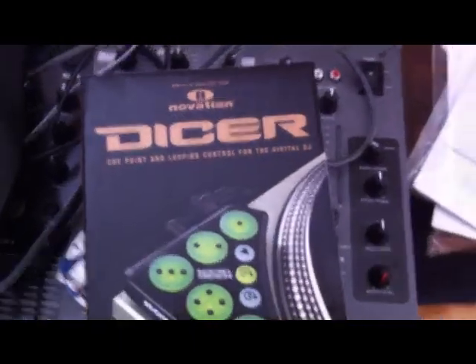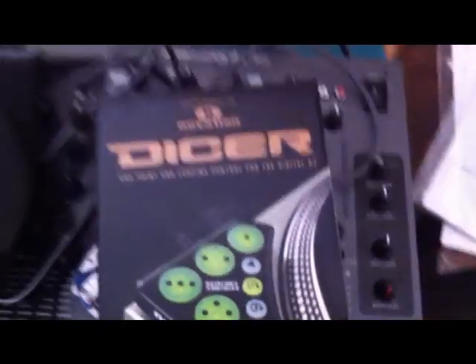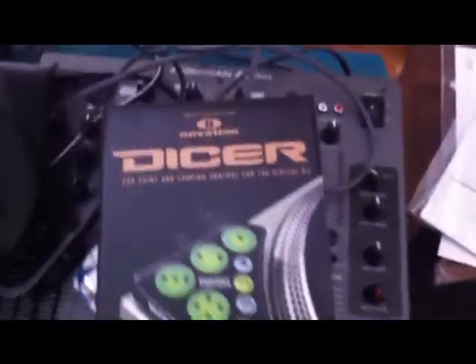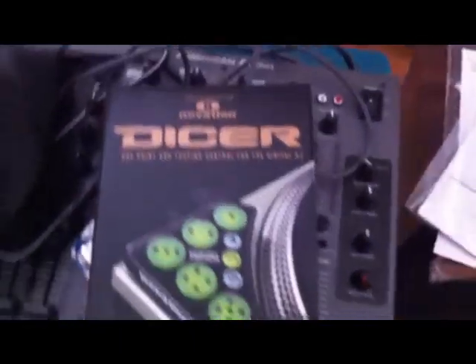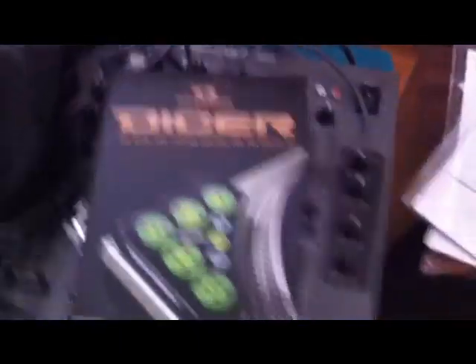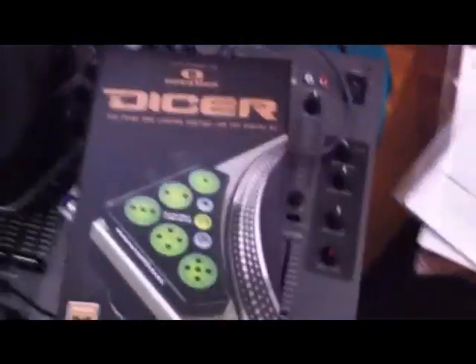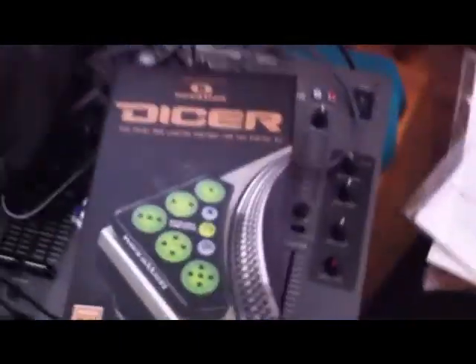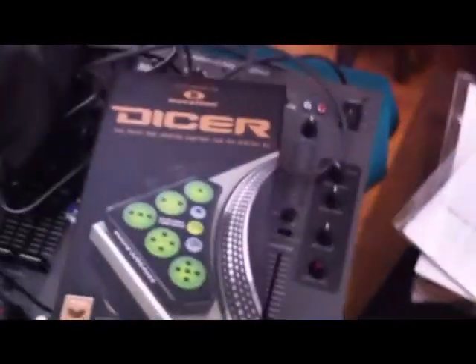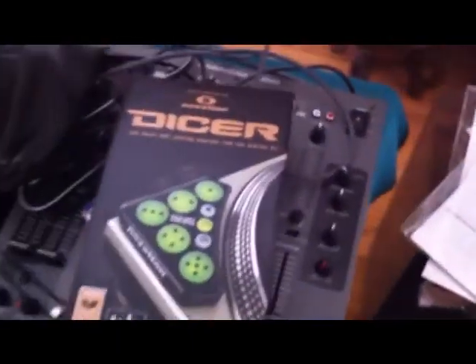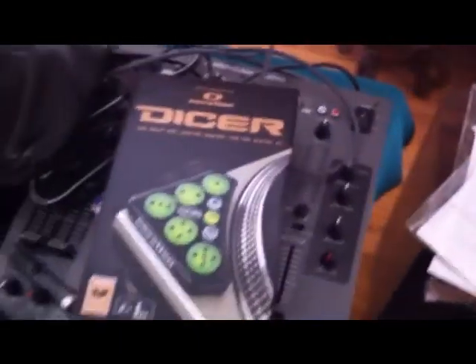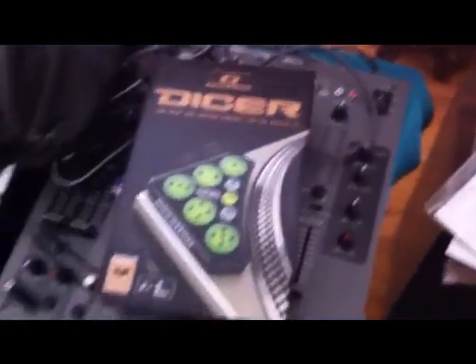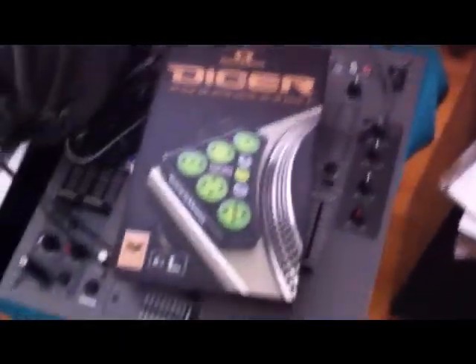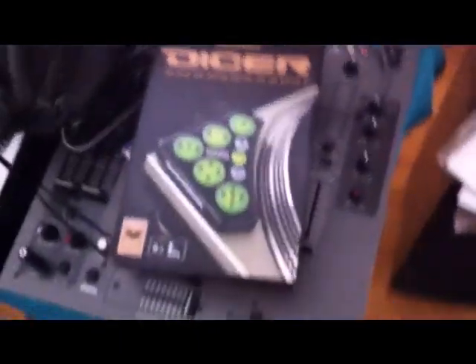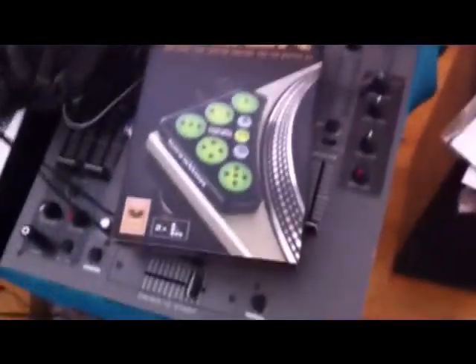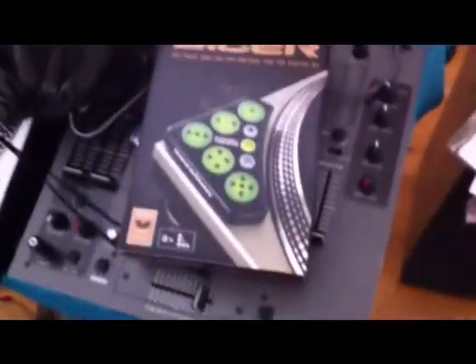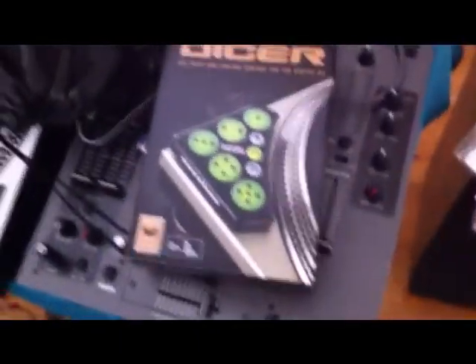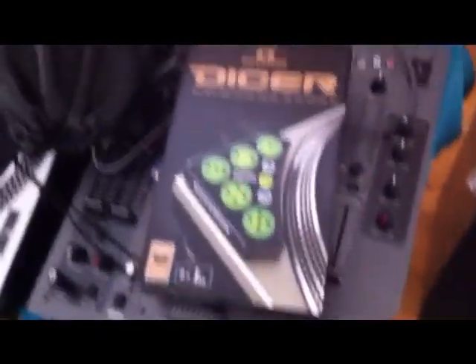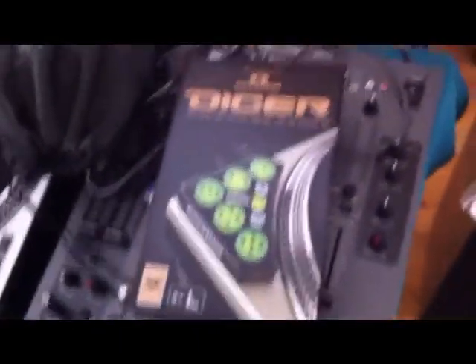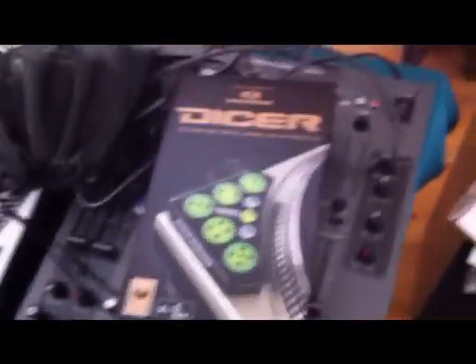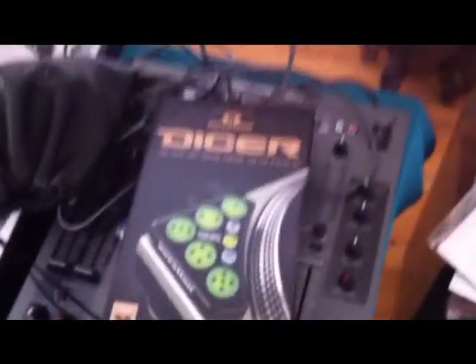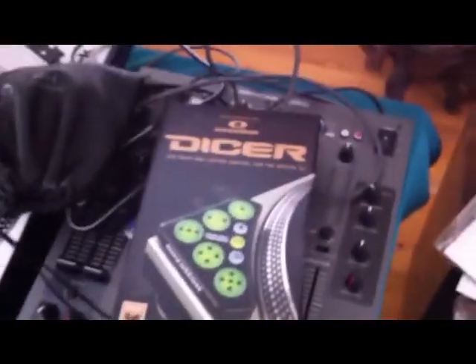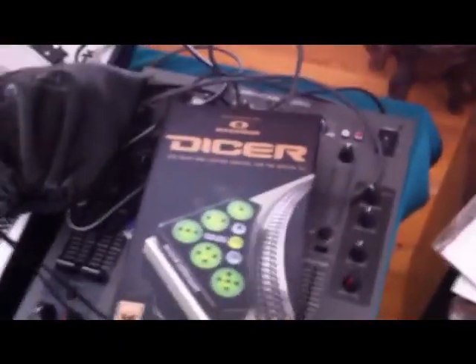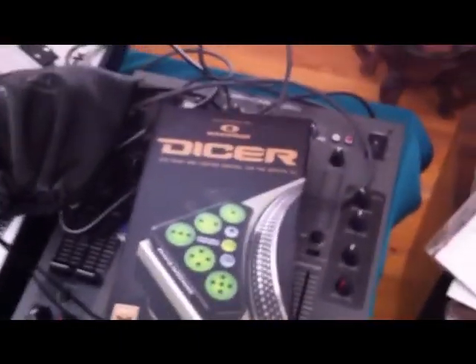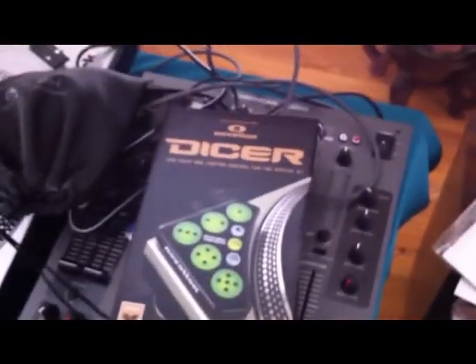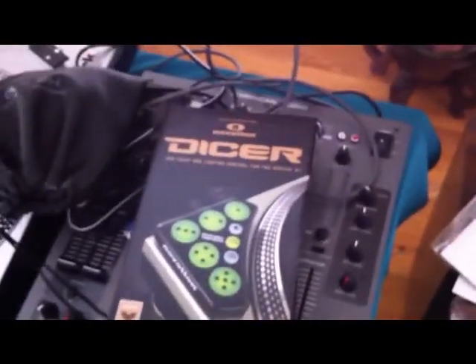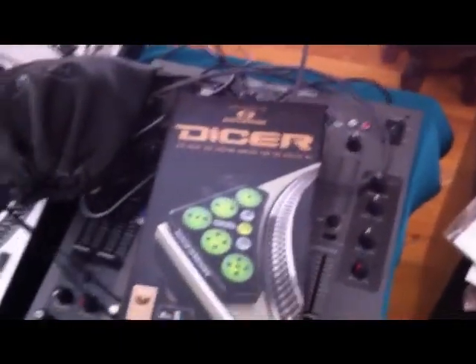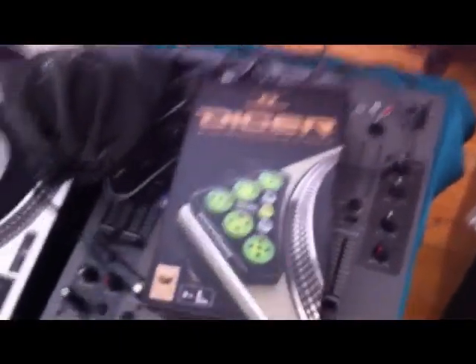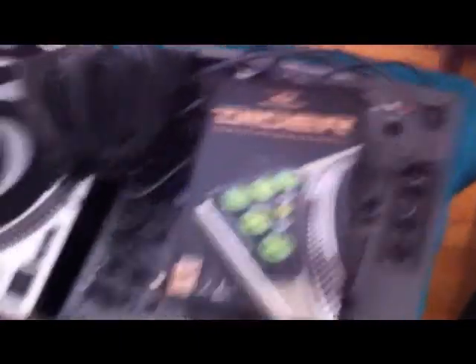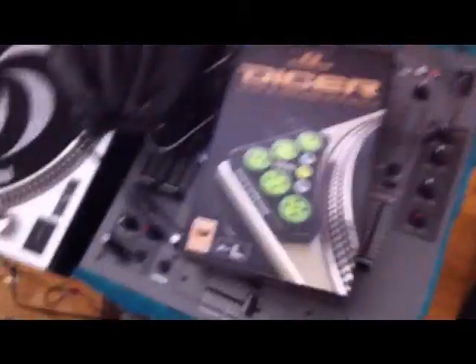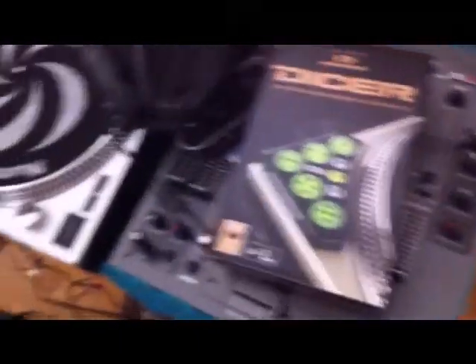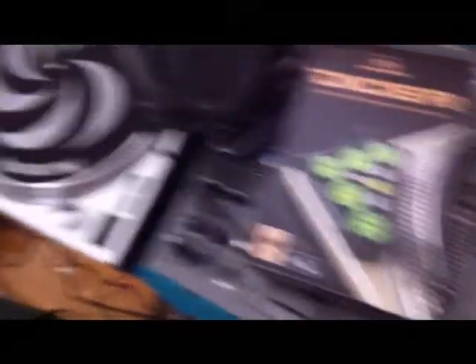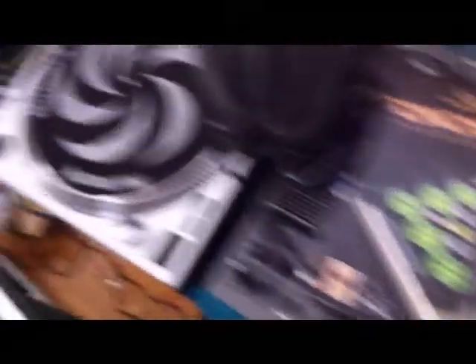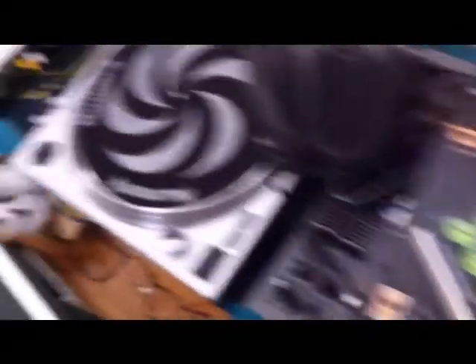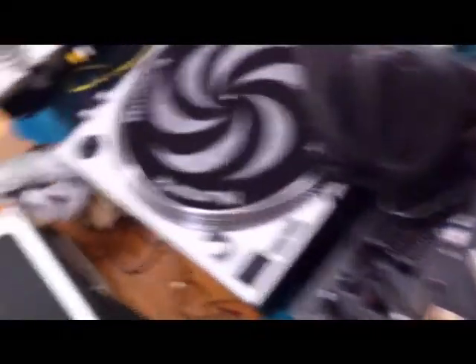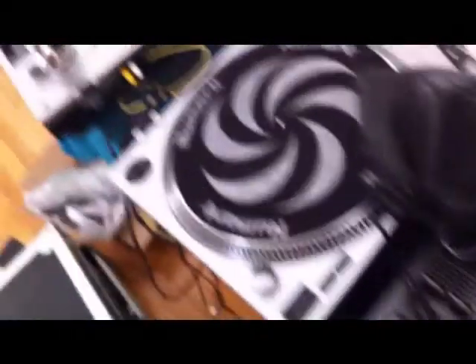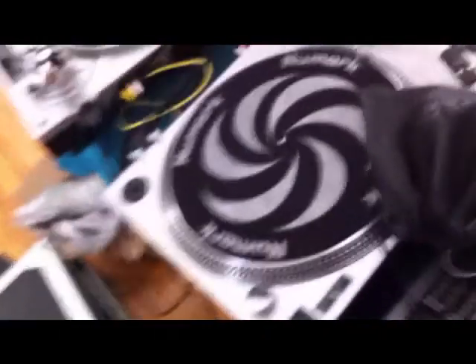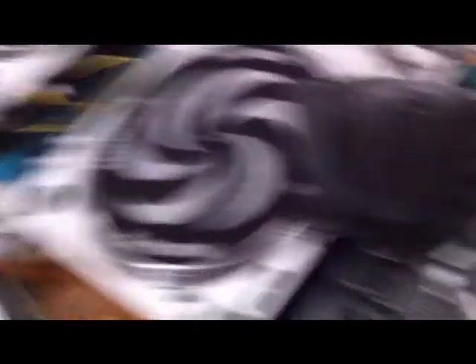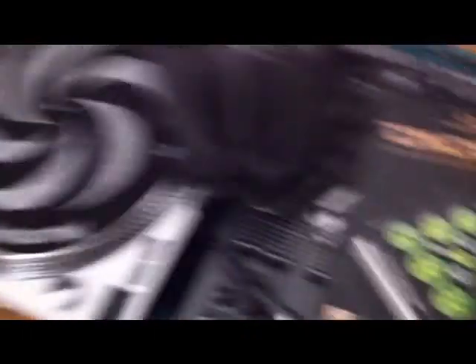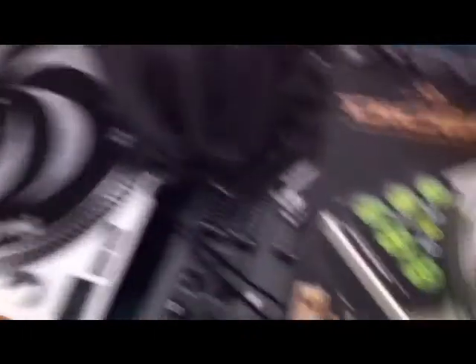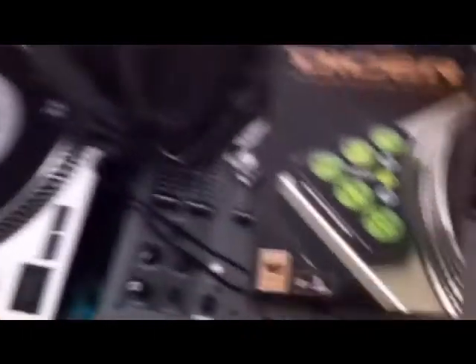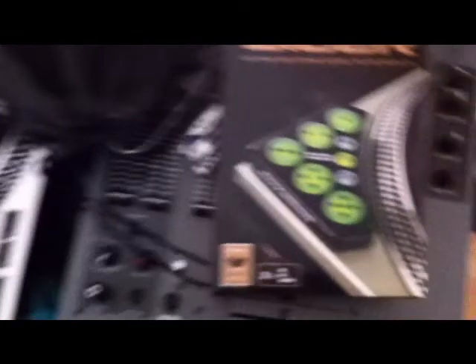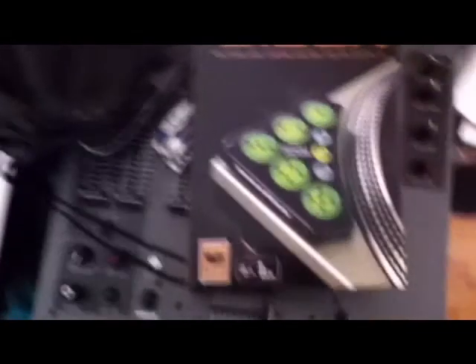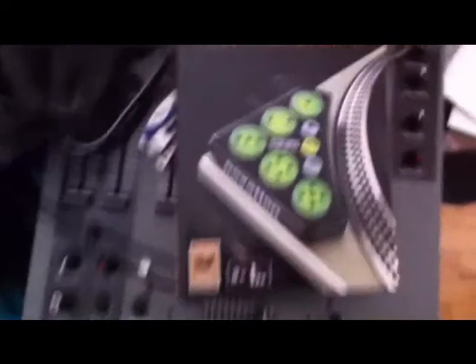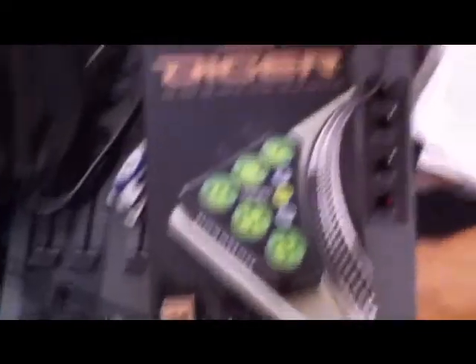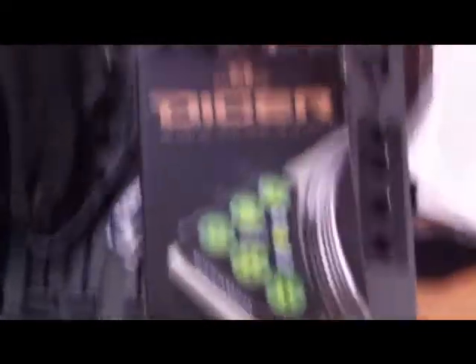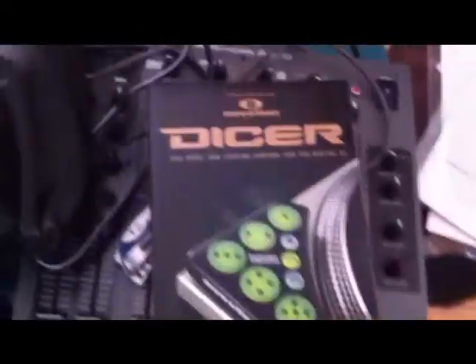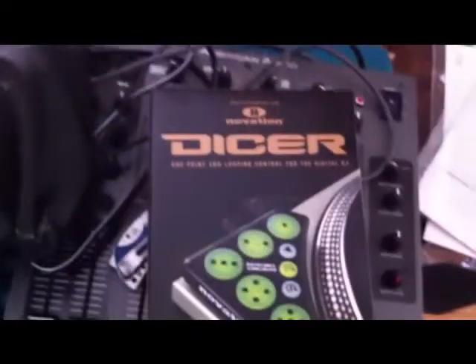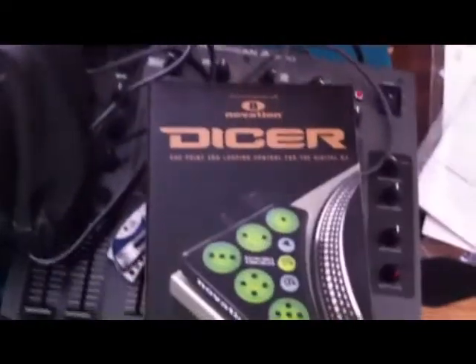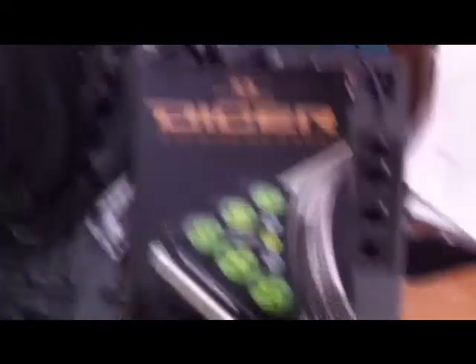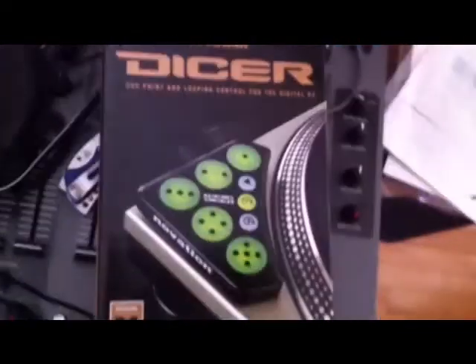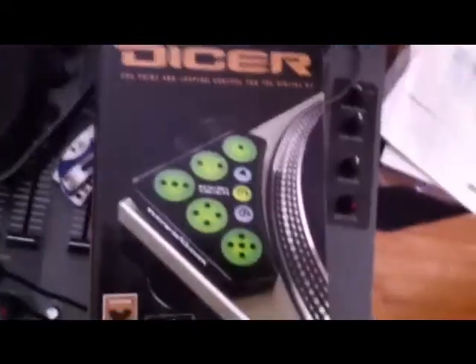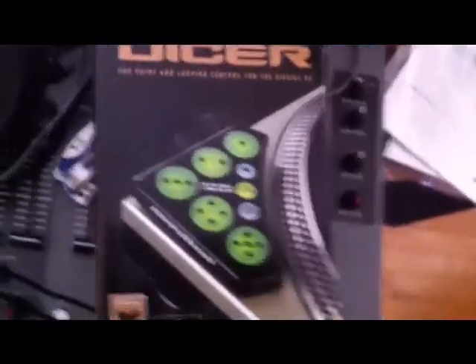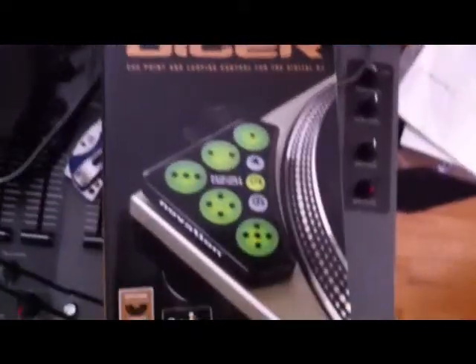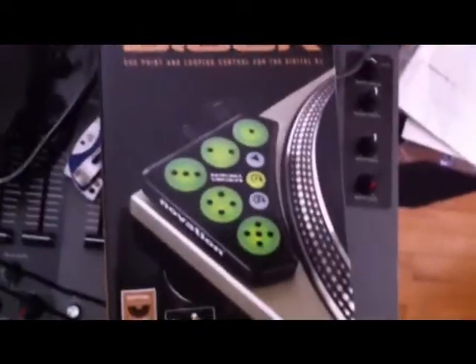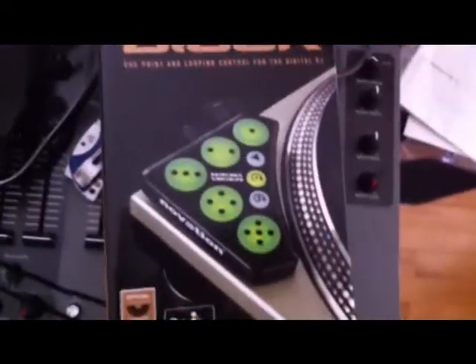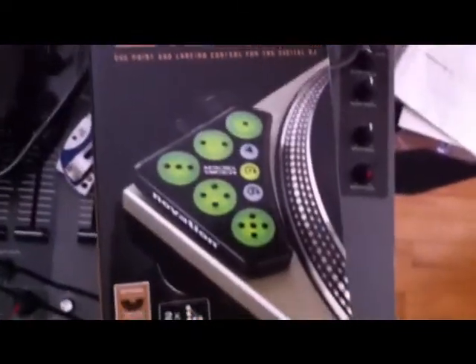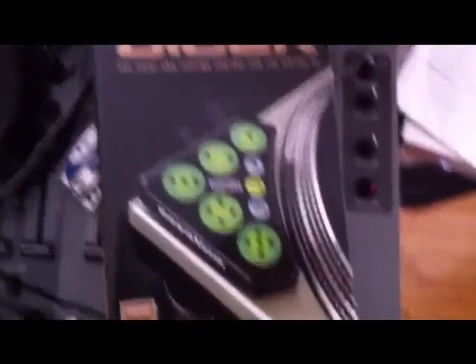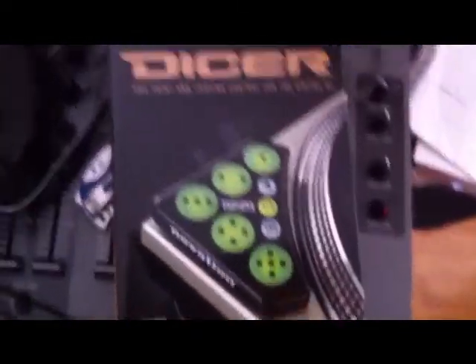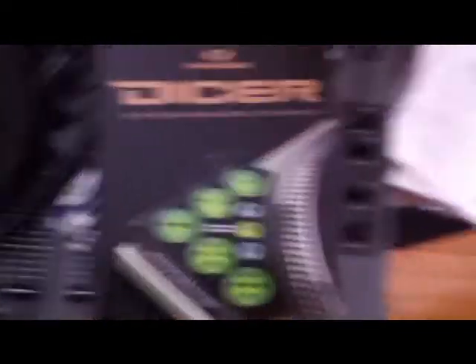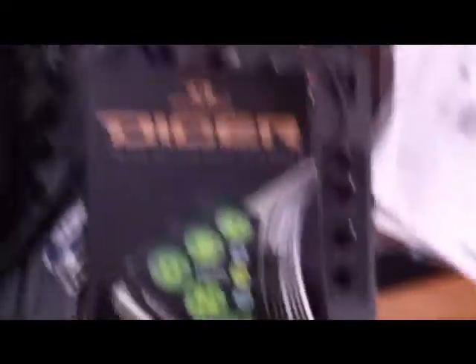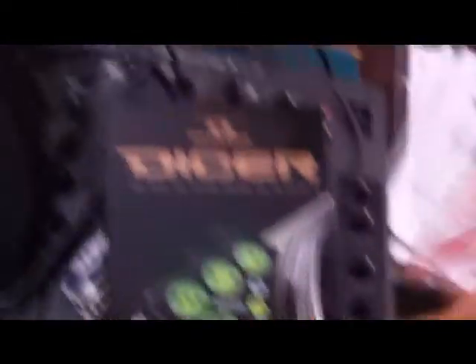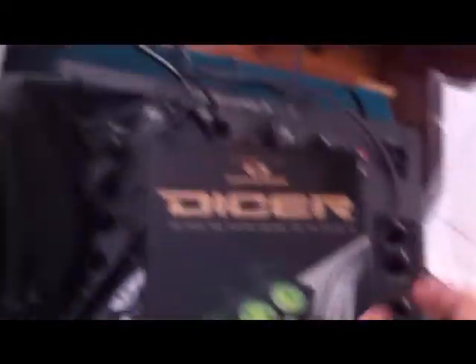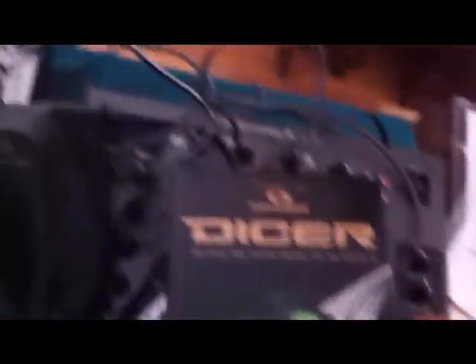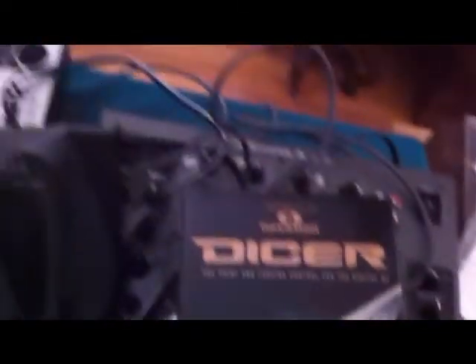Hey, what up? This is DJ Wren. Just got the Novation Dicer. Going to do a little bit of an unboxing video and see how everything works.